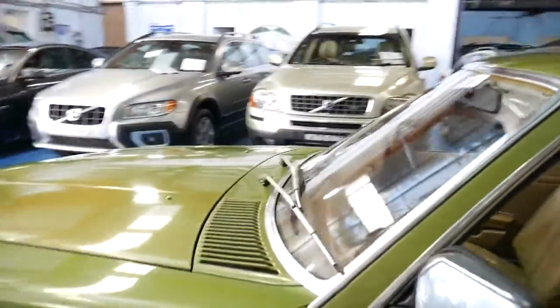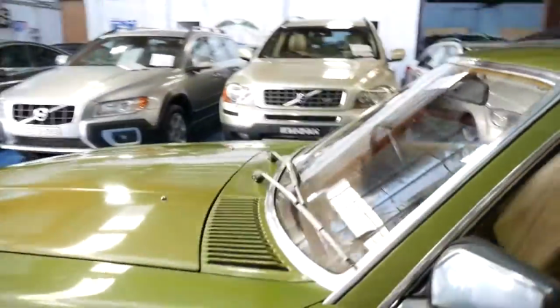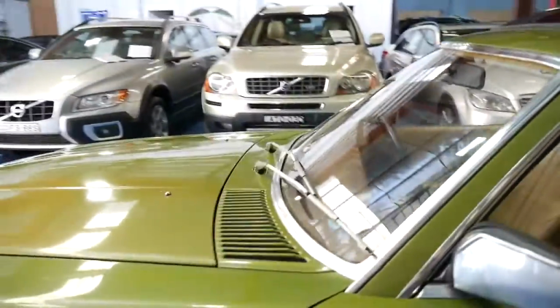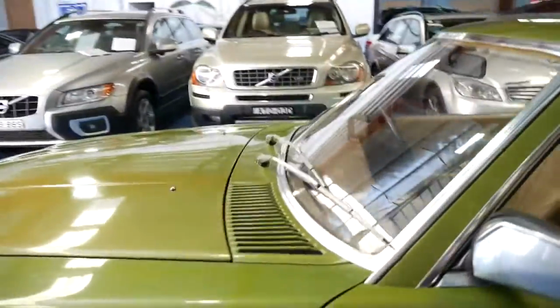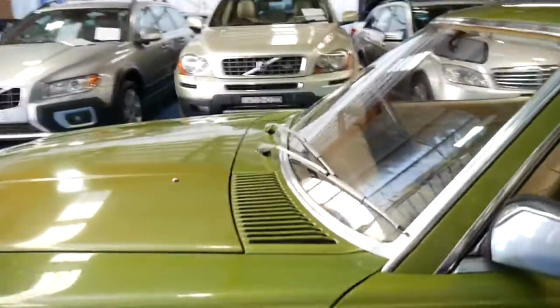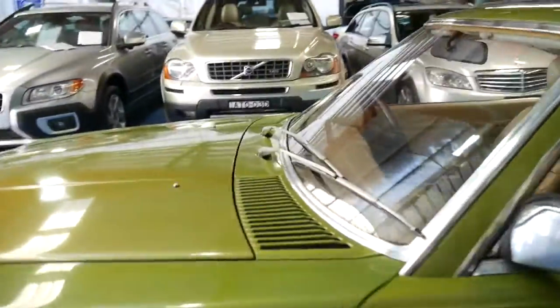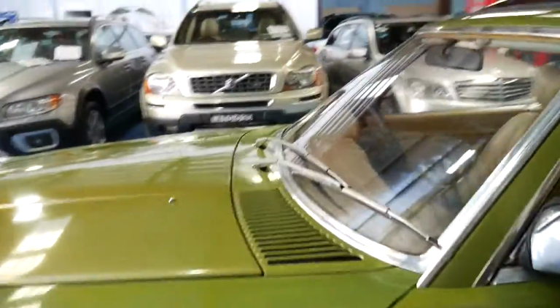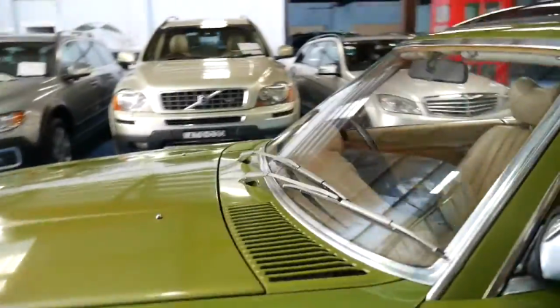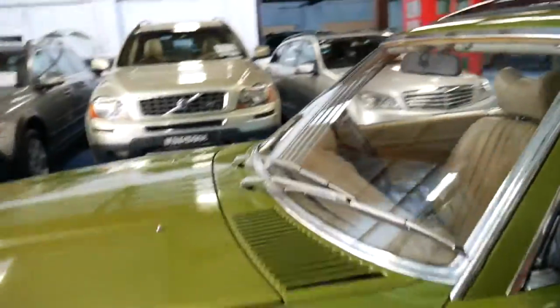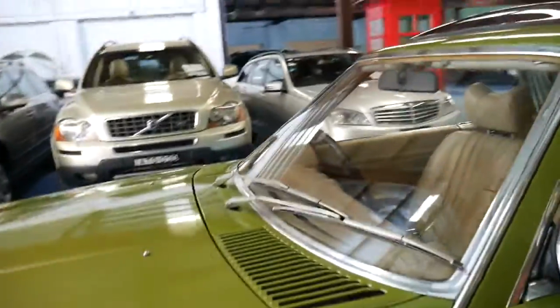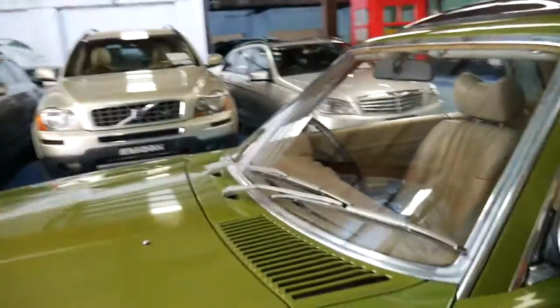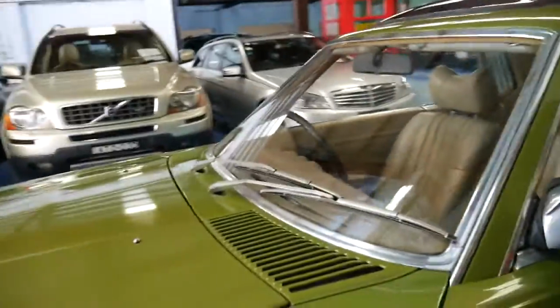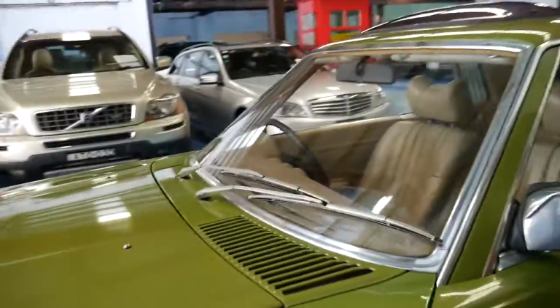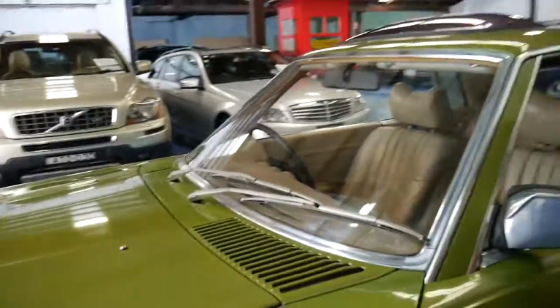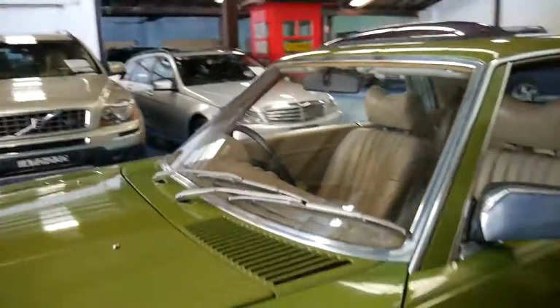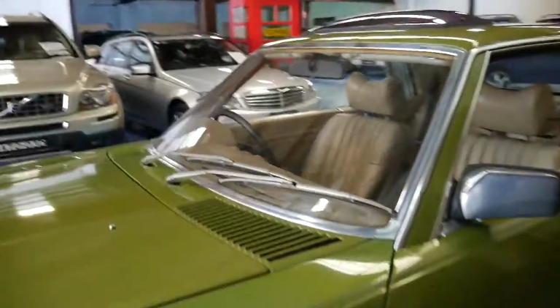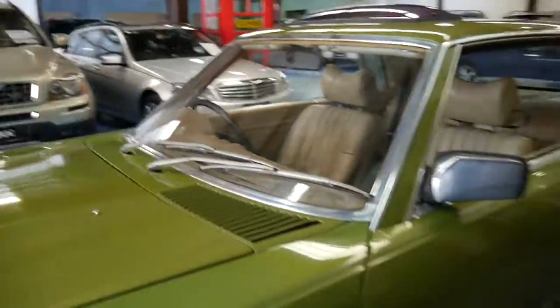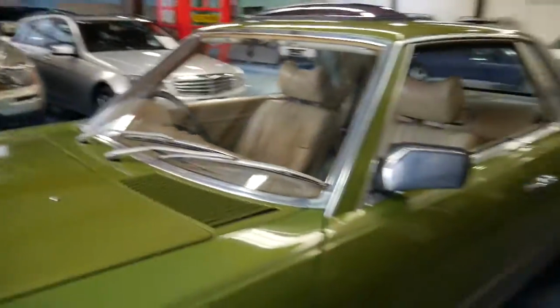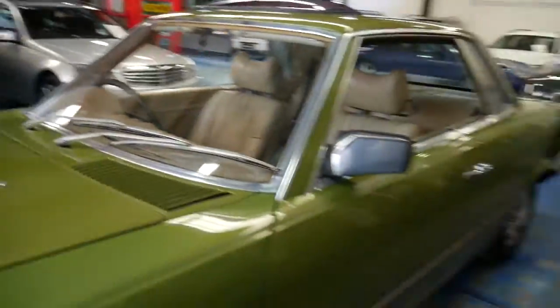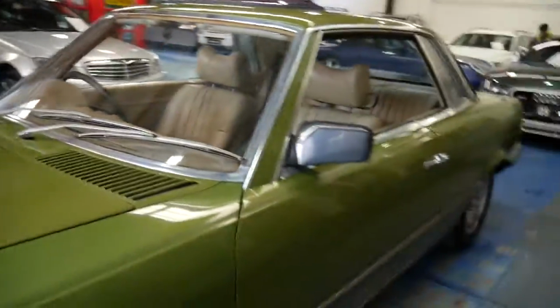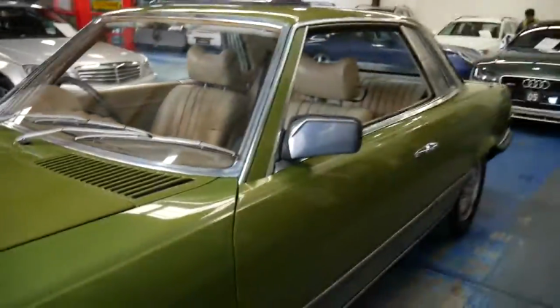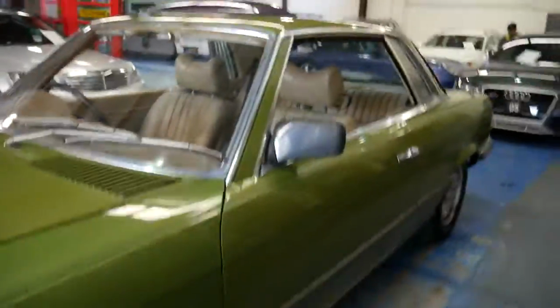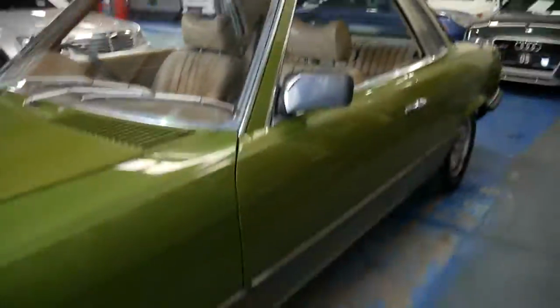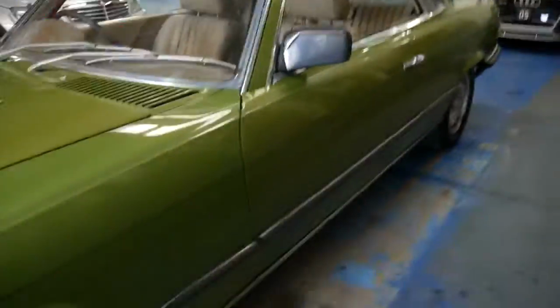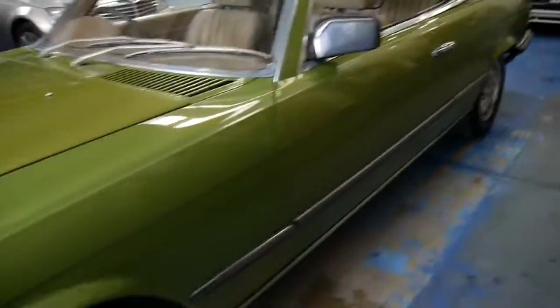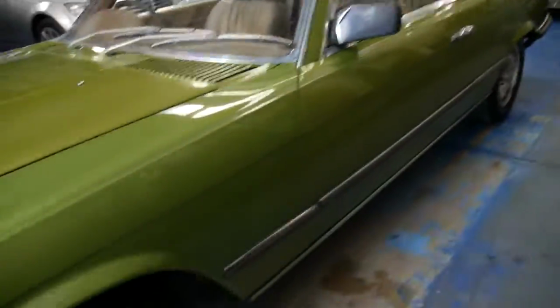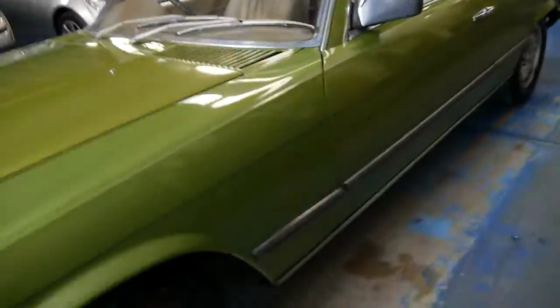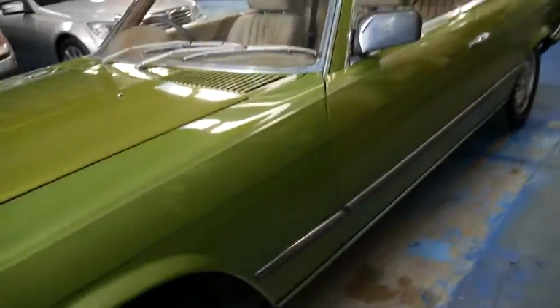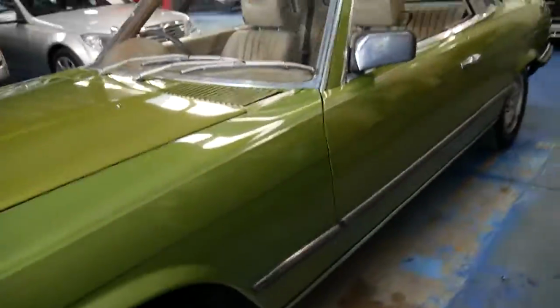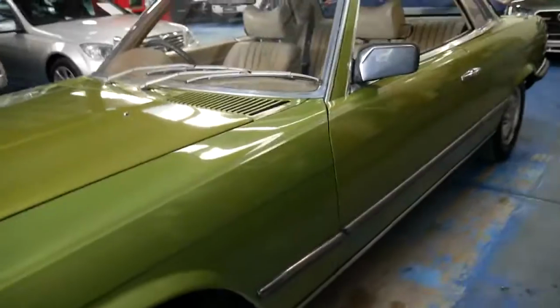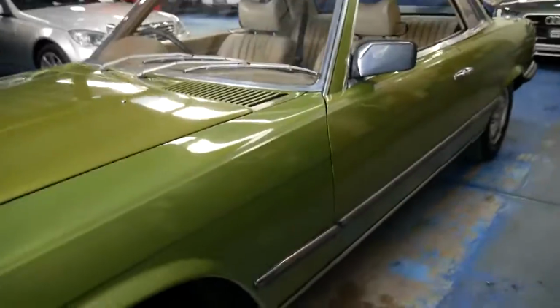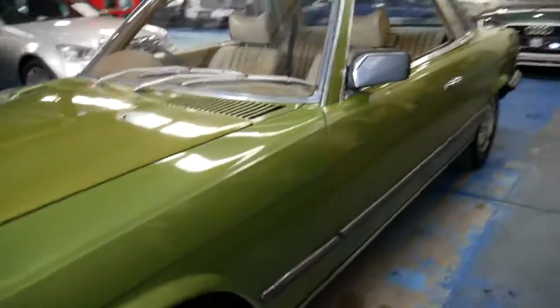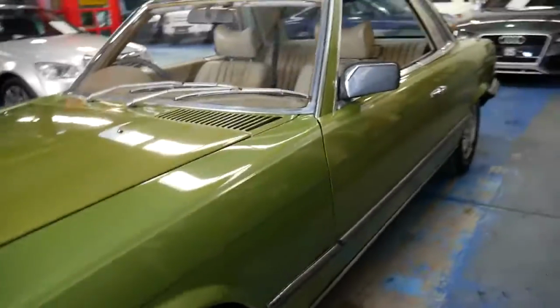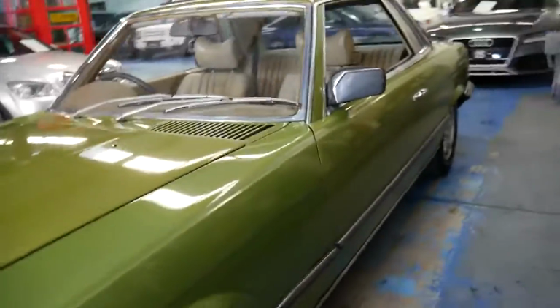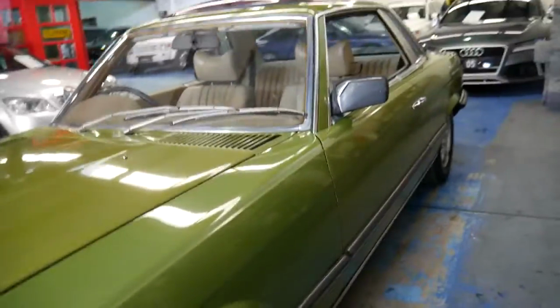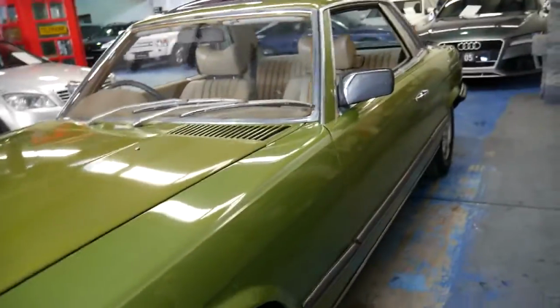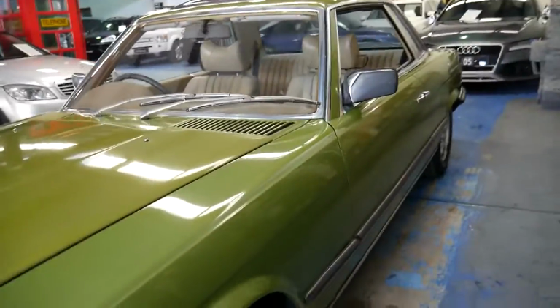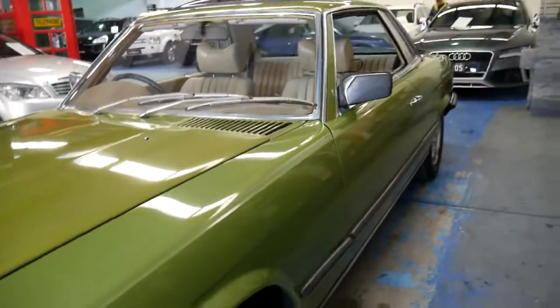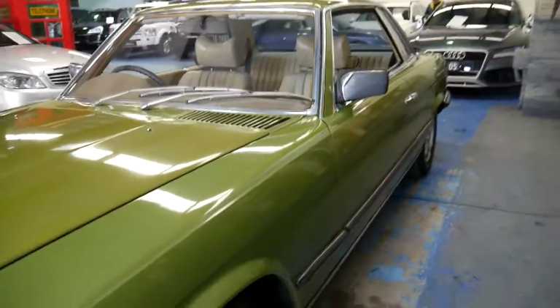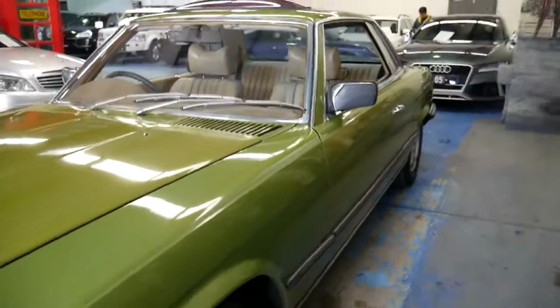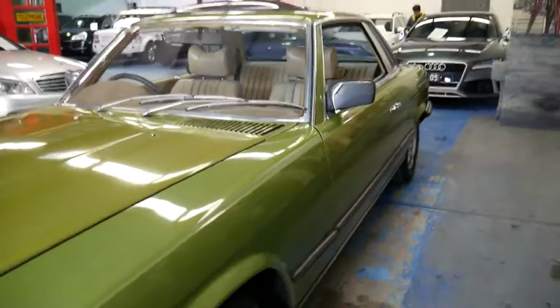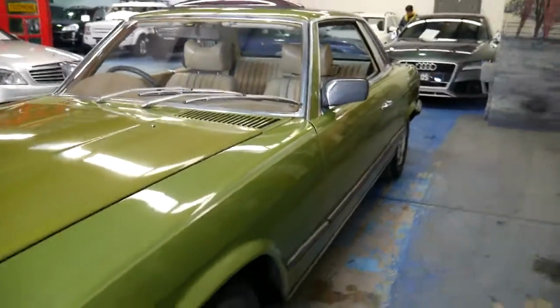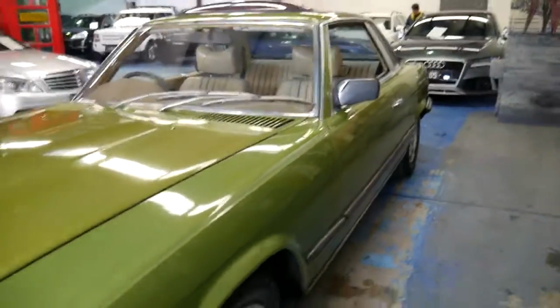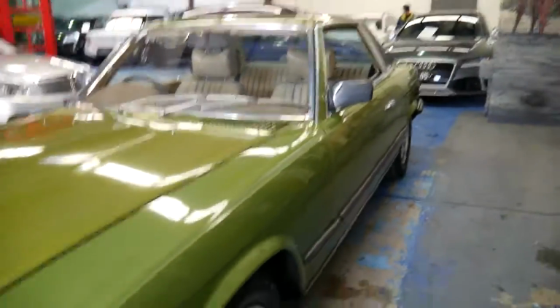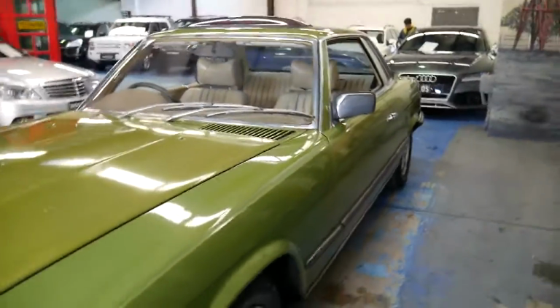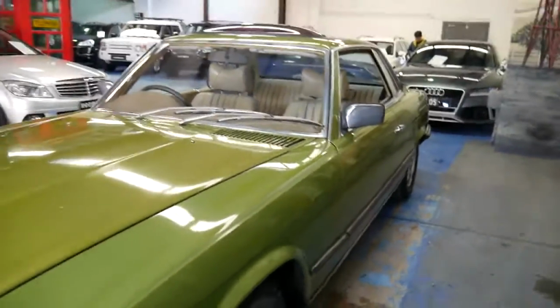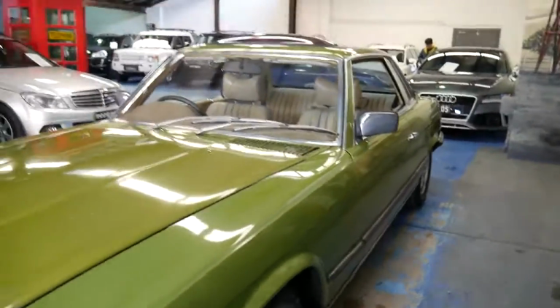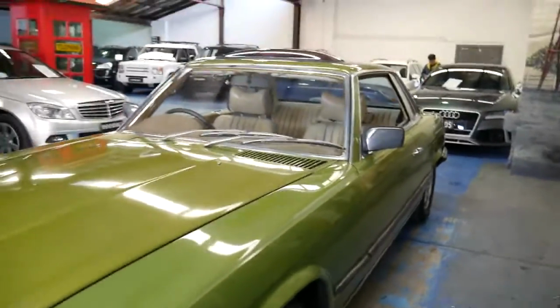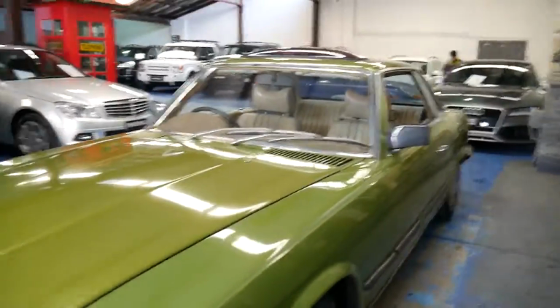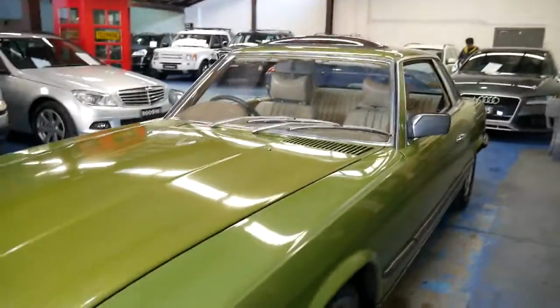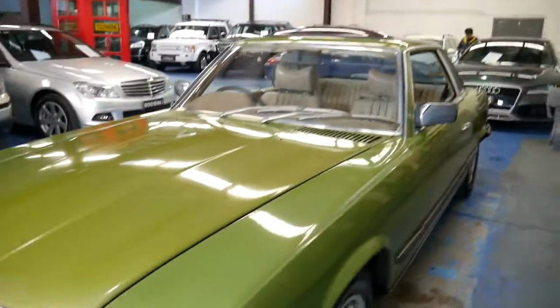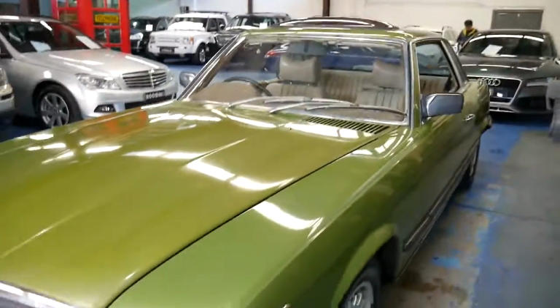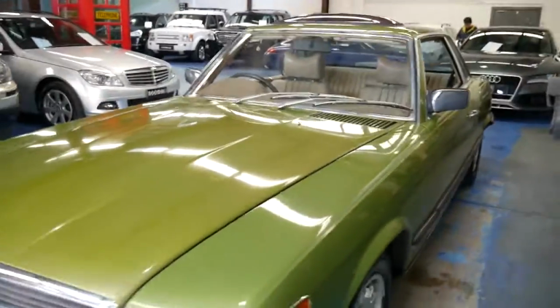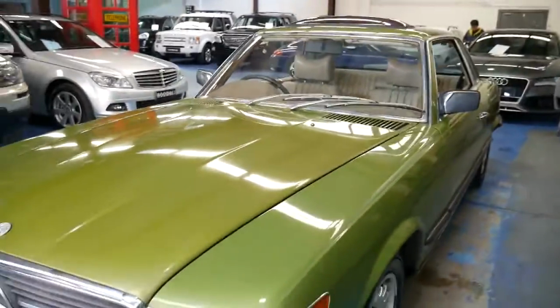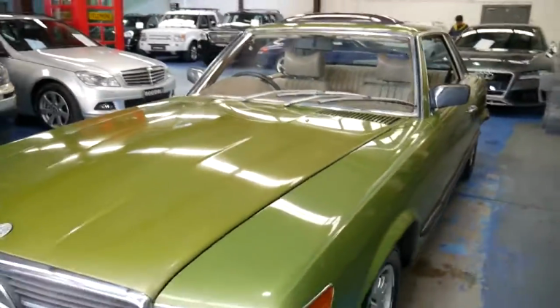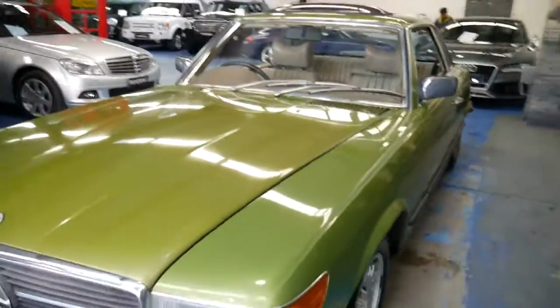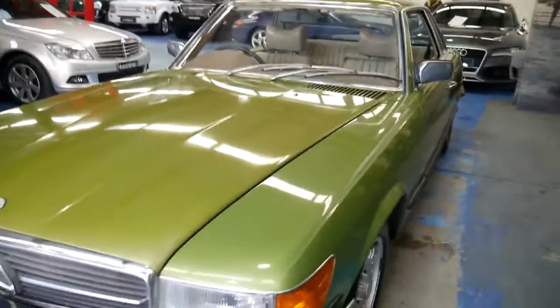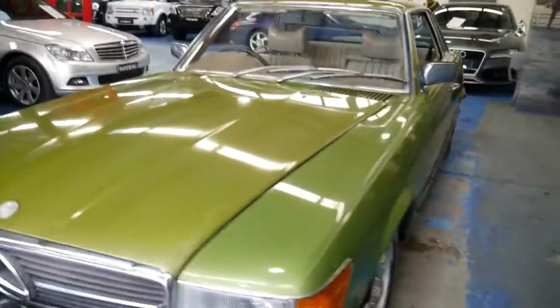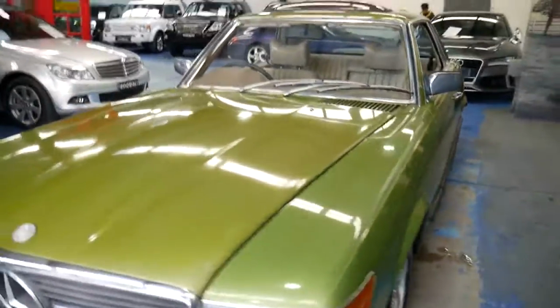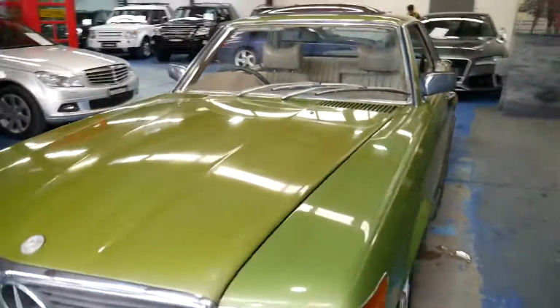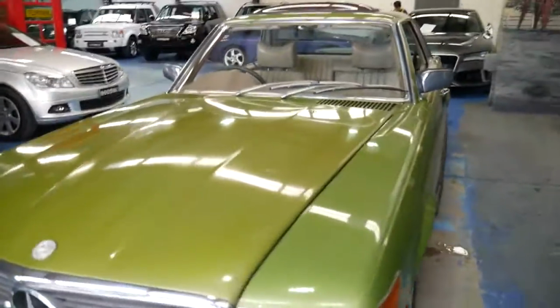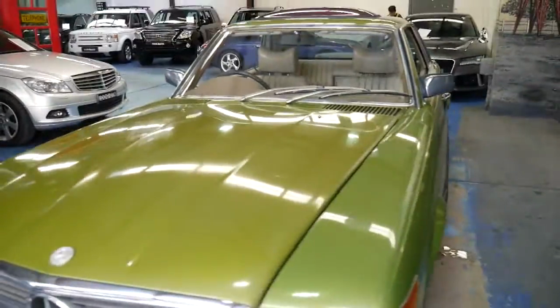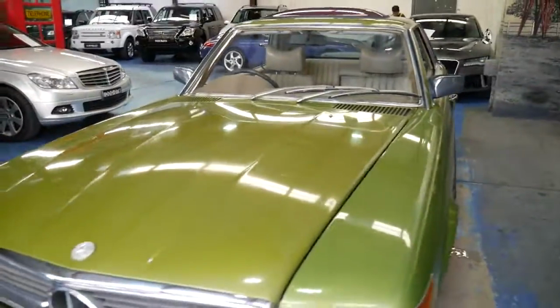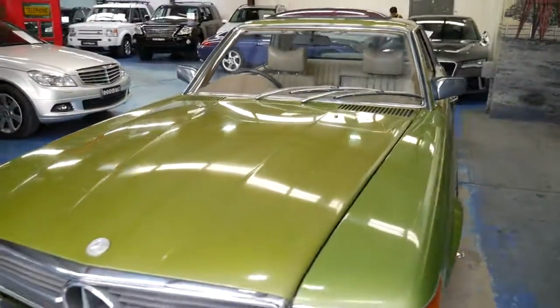Most of the SLCs we look at we unfortunately have to say no to because they require too much restoration work. This car is mechanically A1.